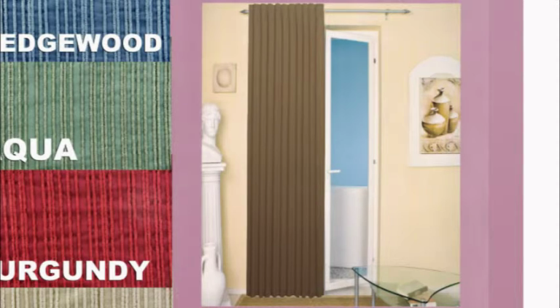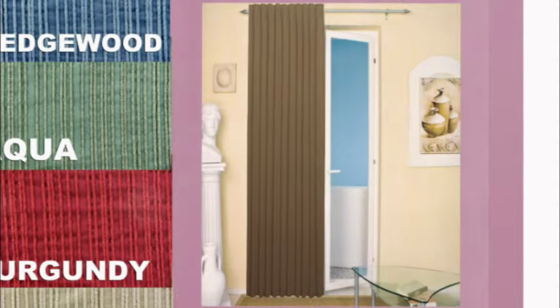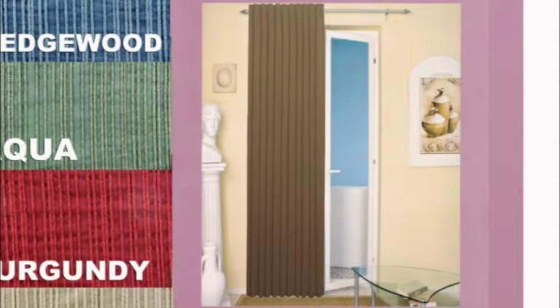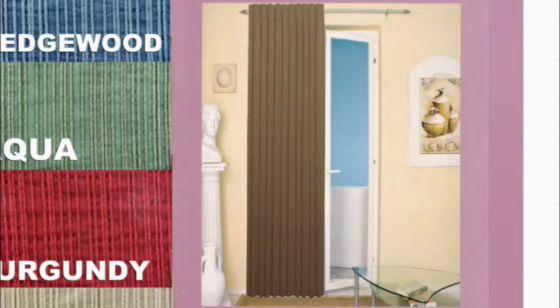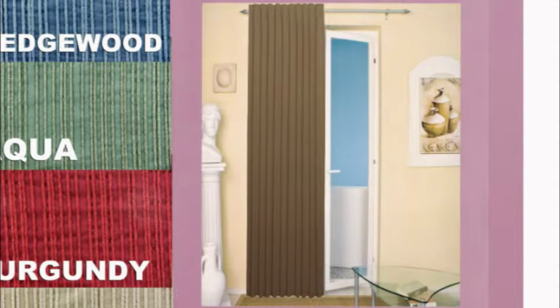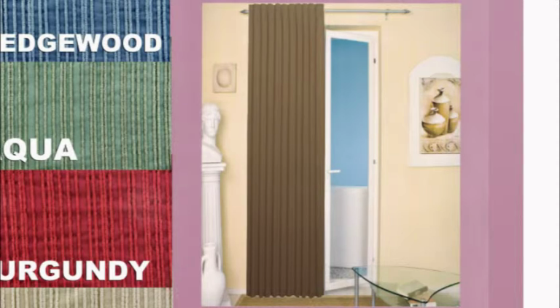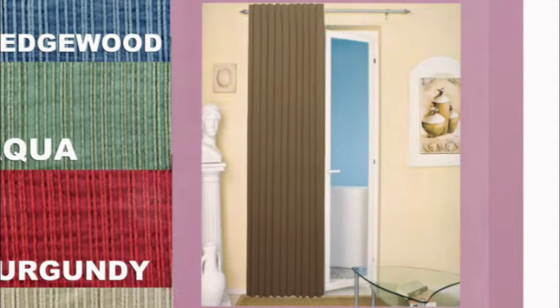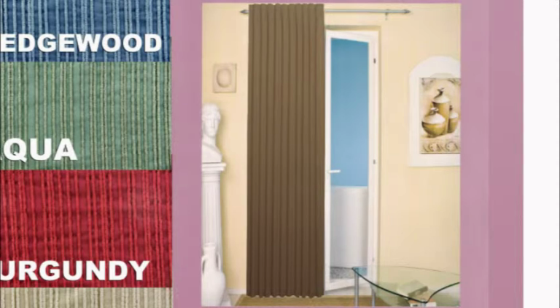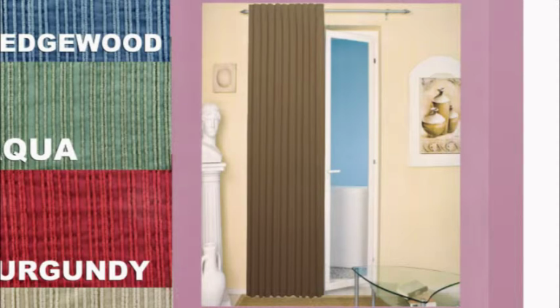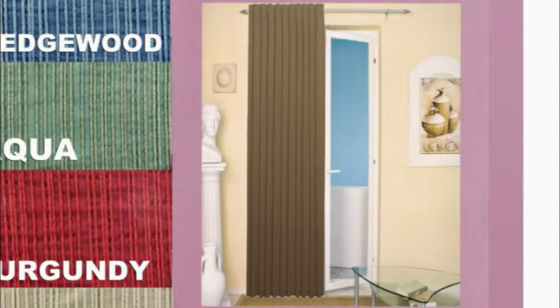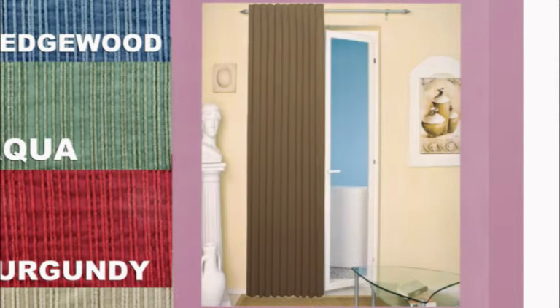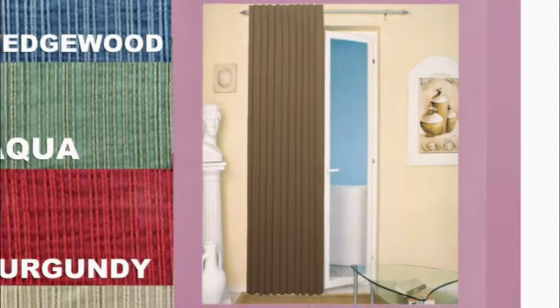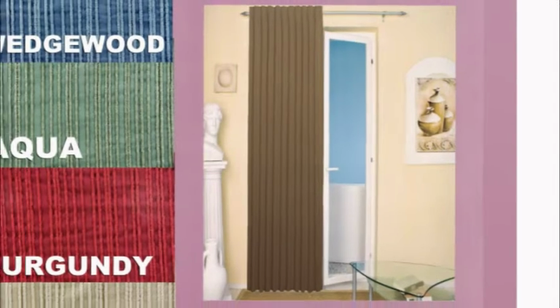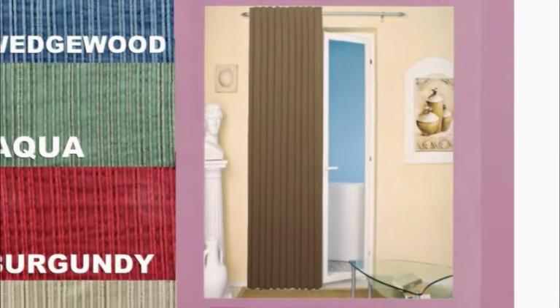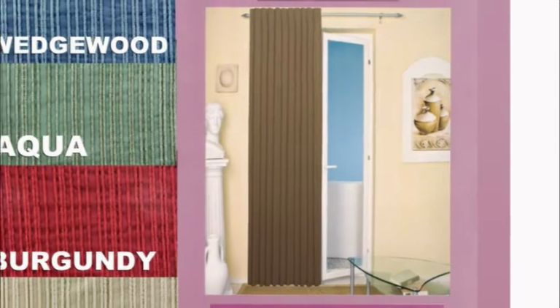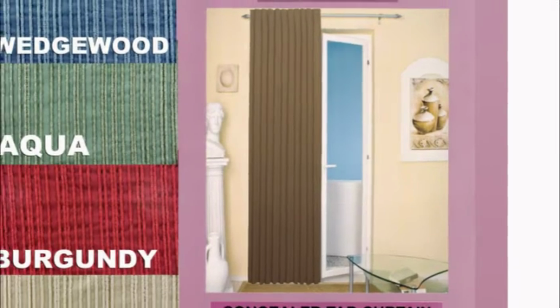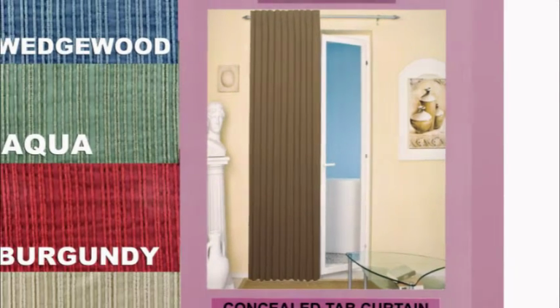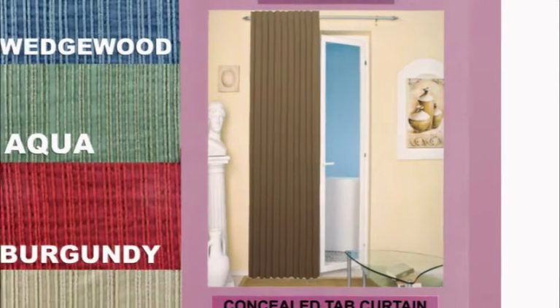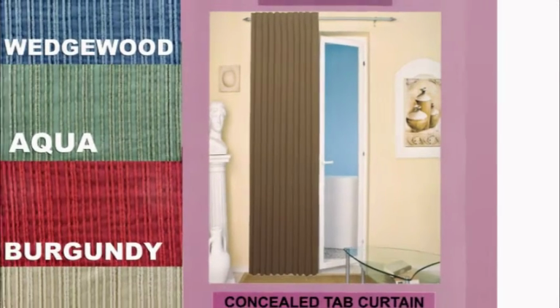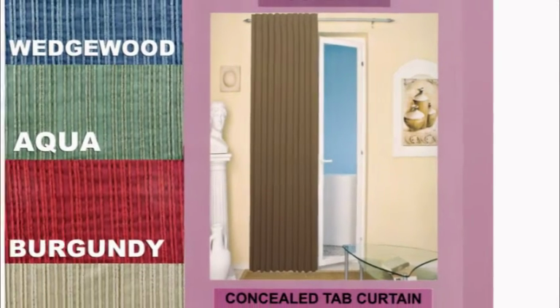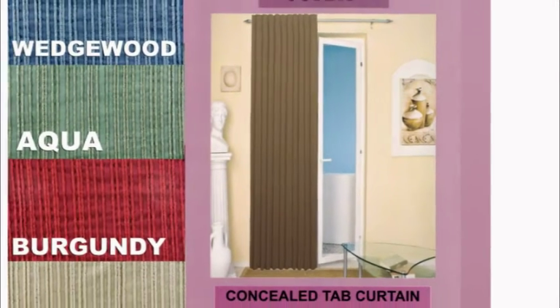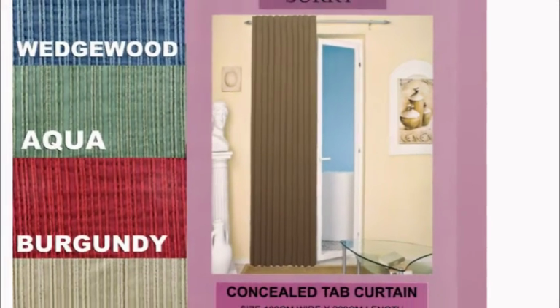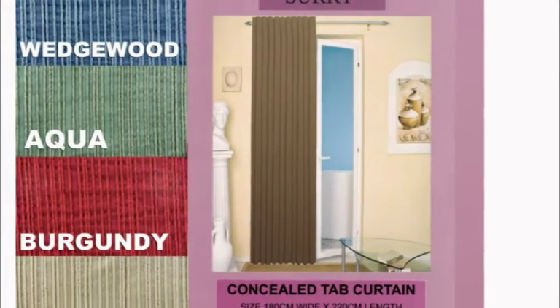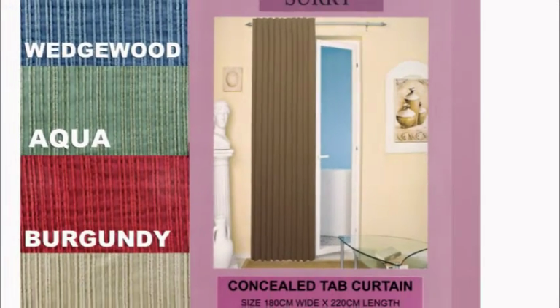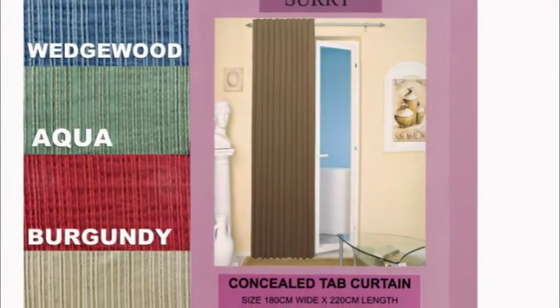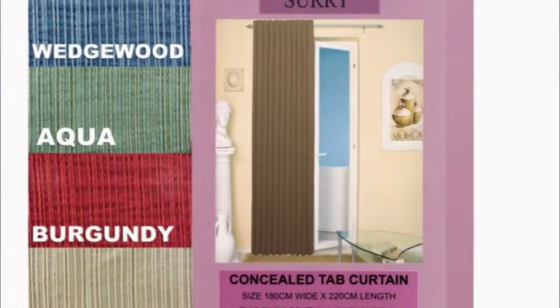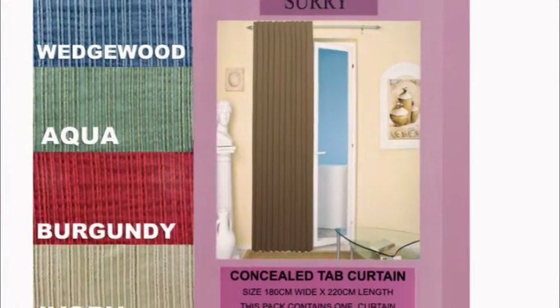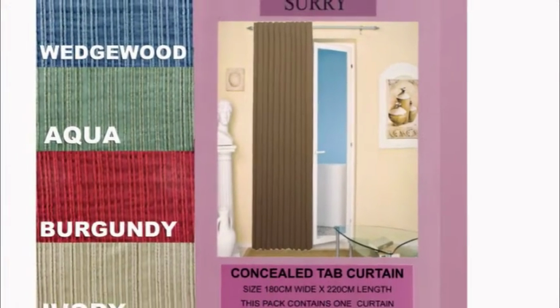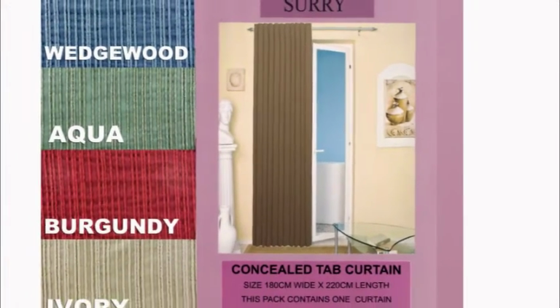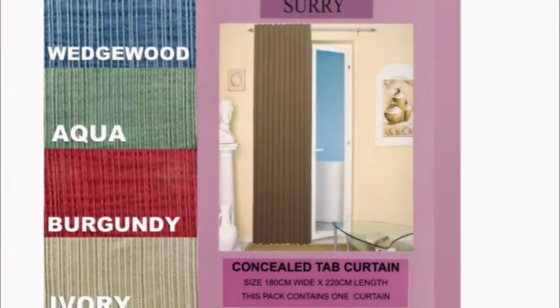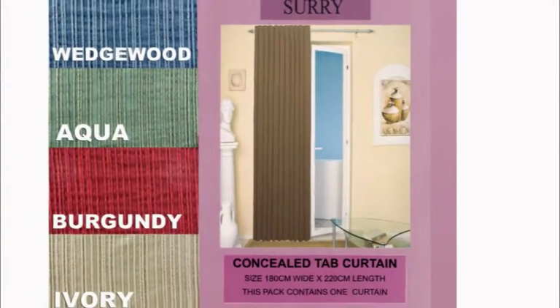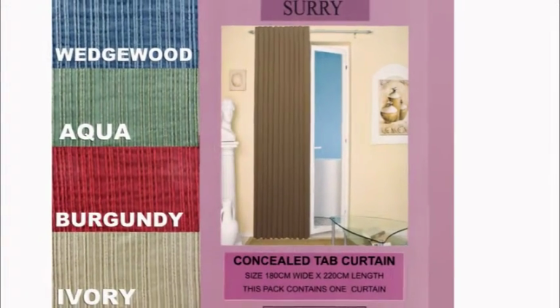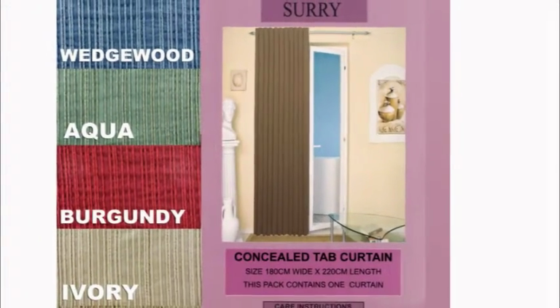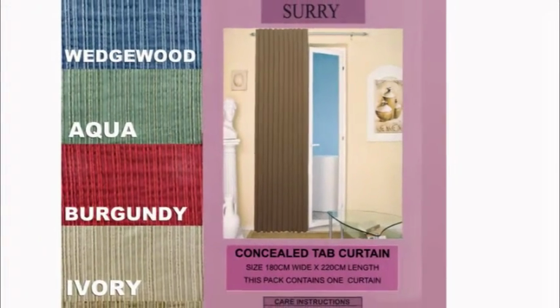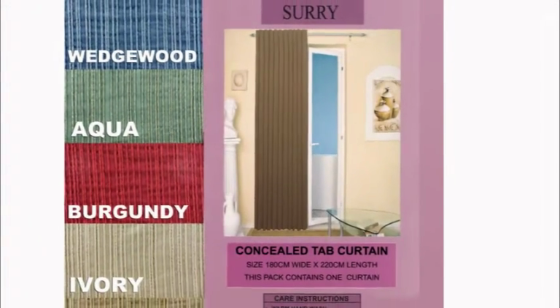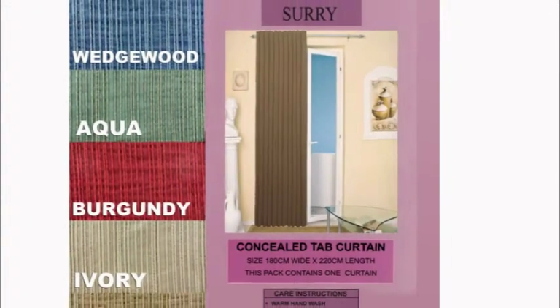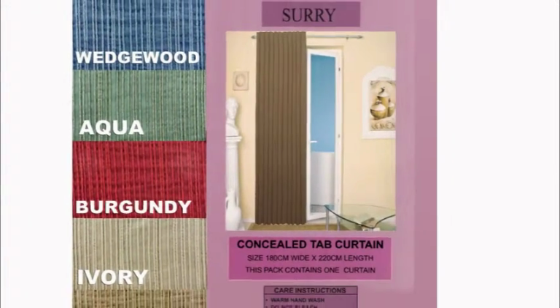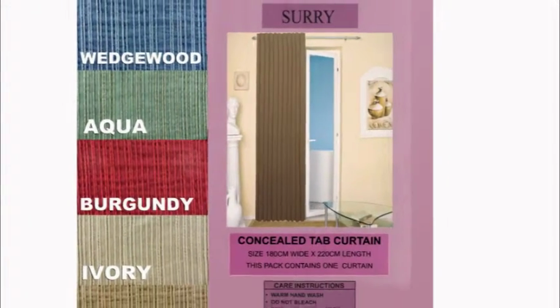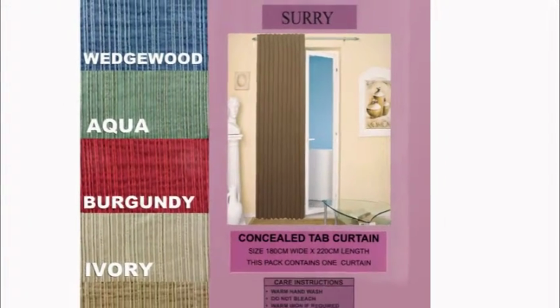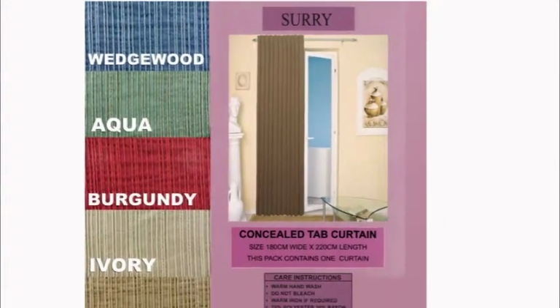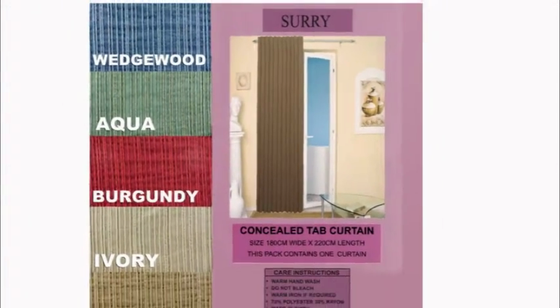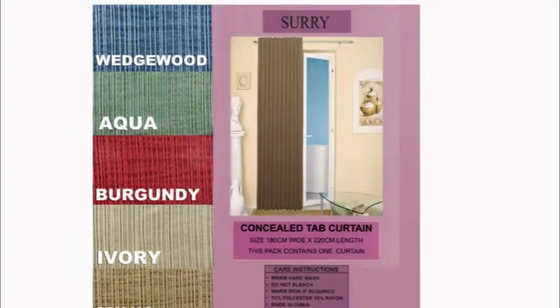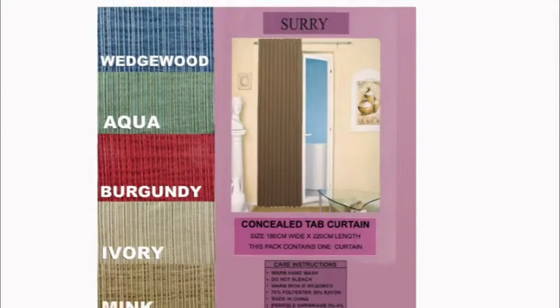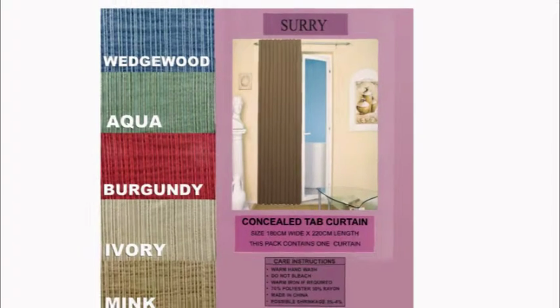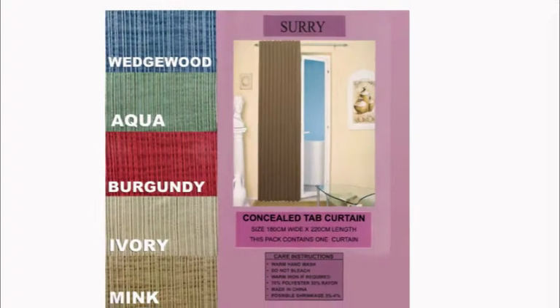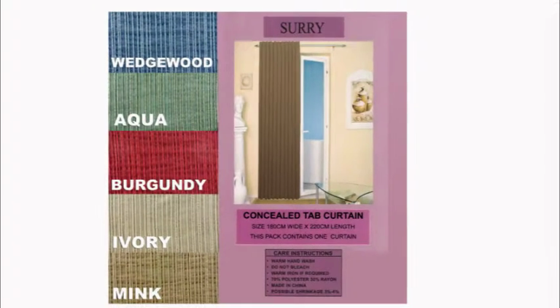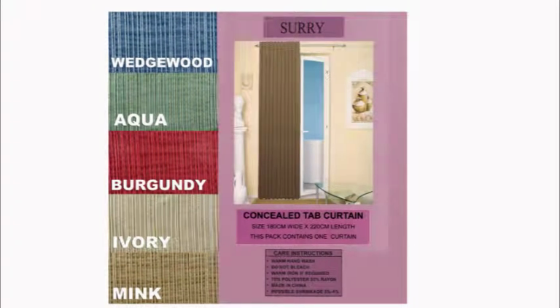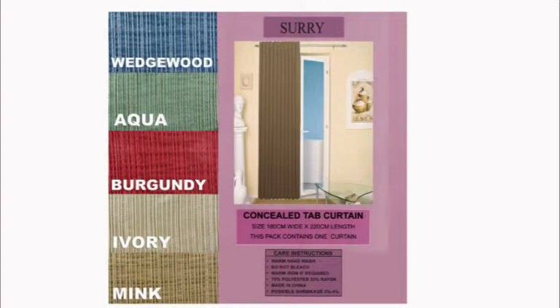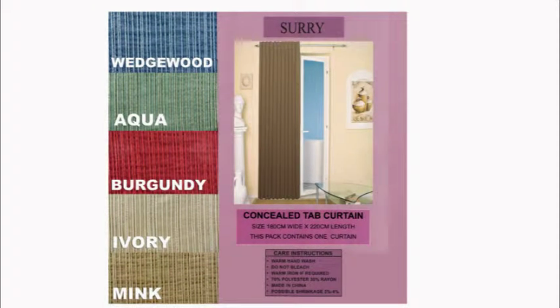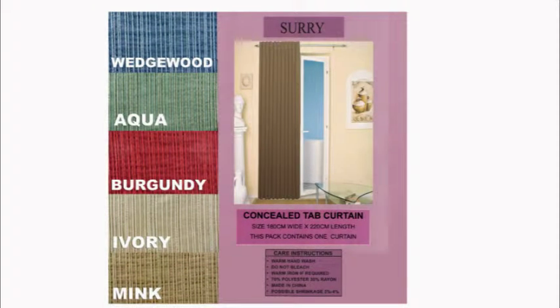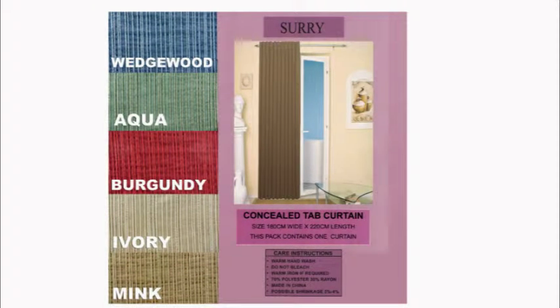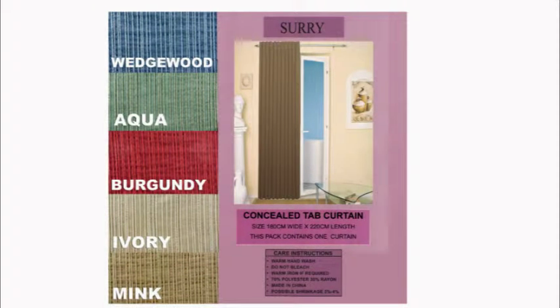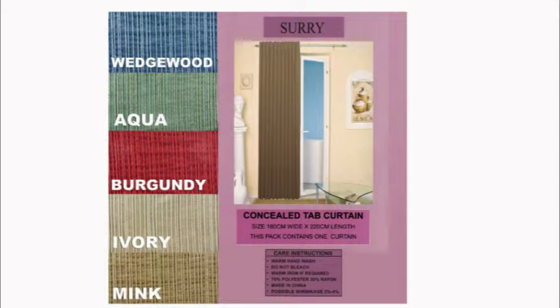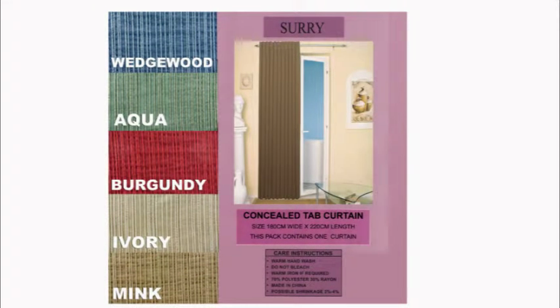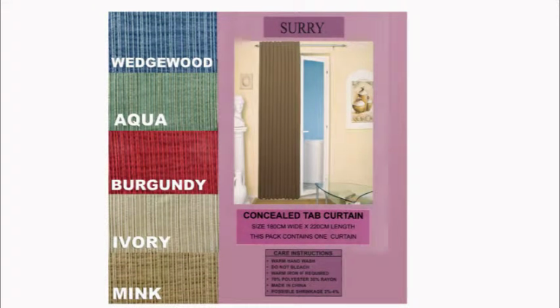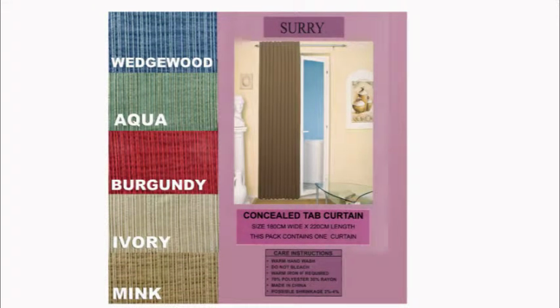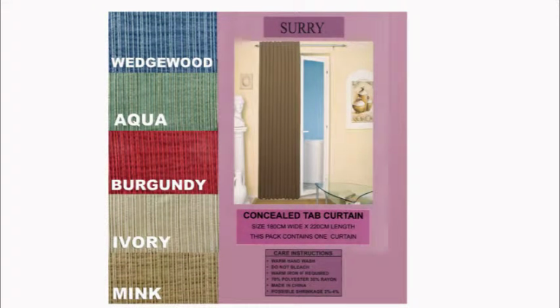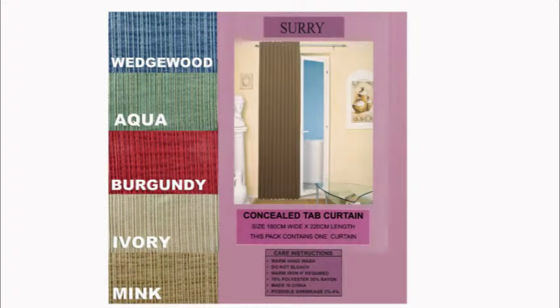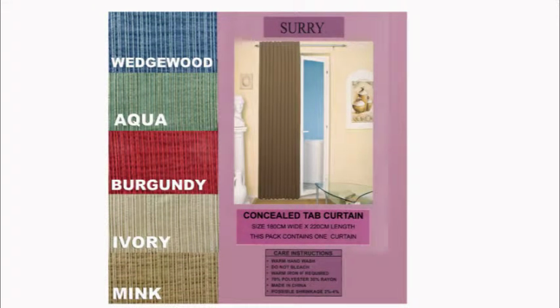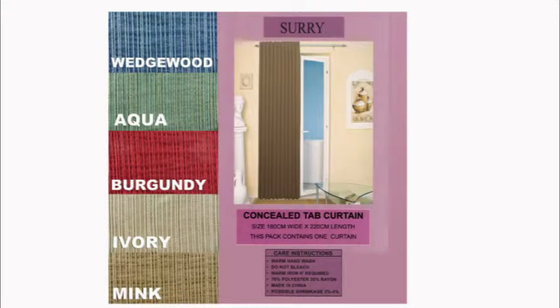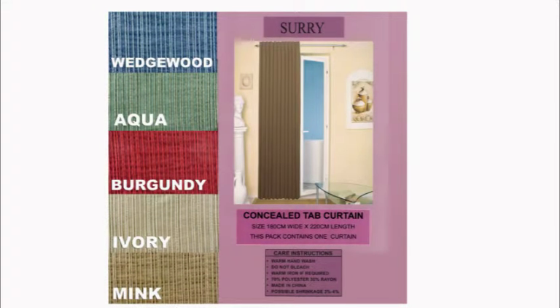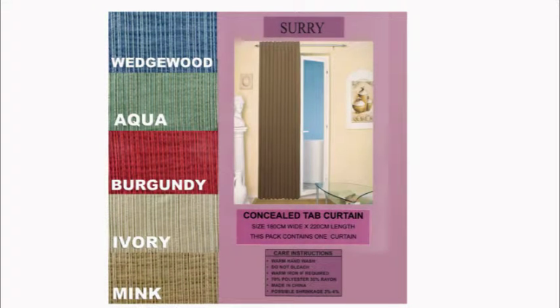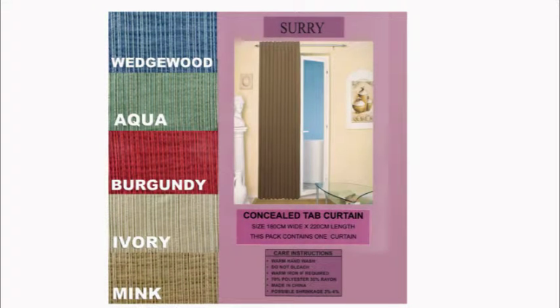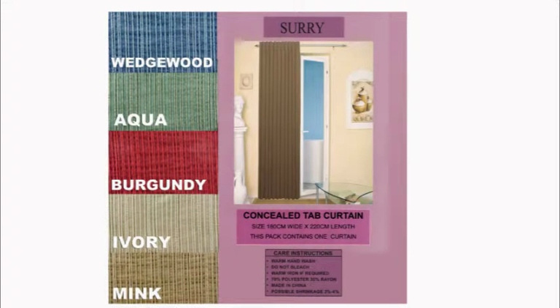Limited color choices. Visit curtainsrus.com.au for more great curtain bargains.